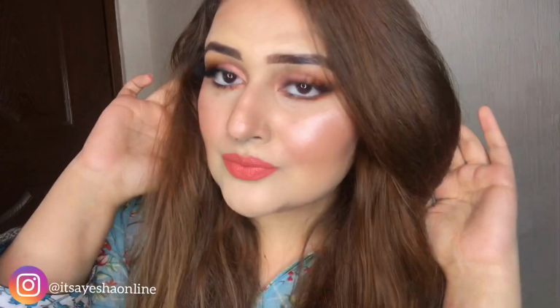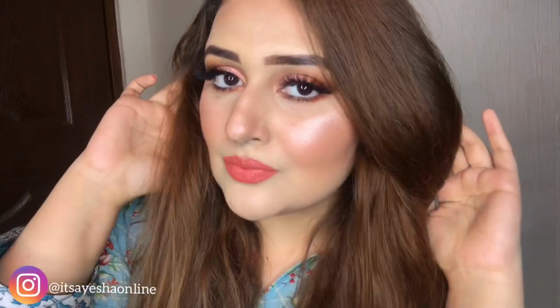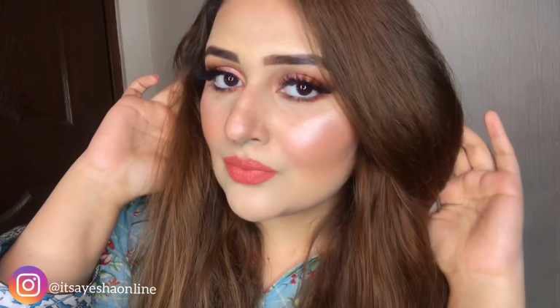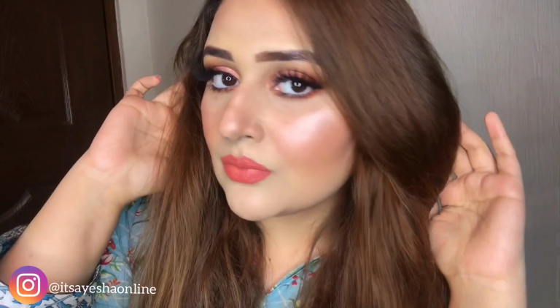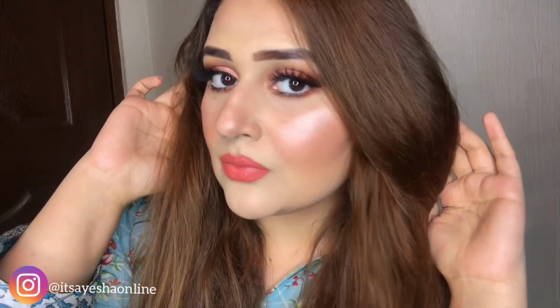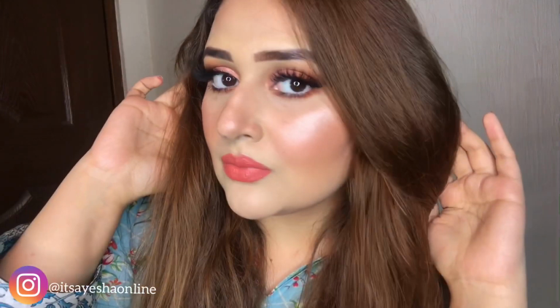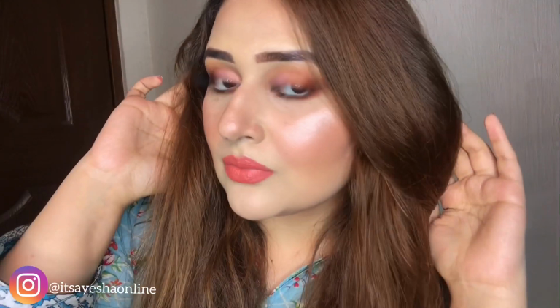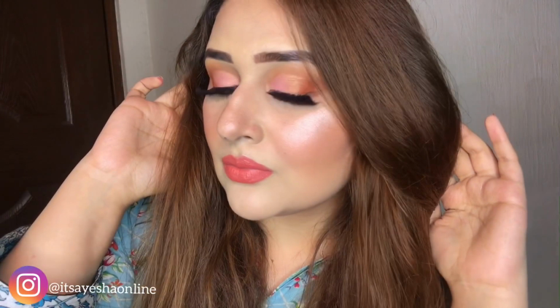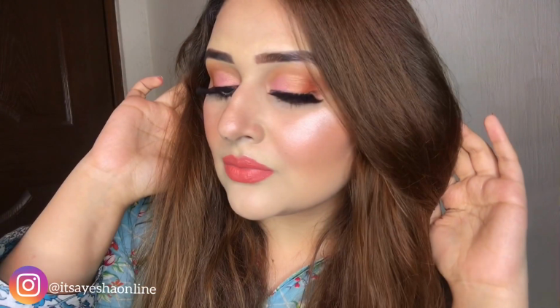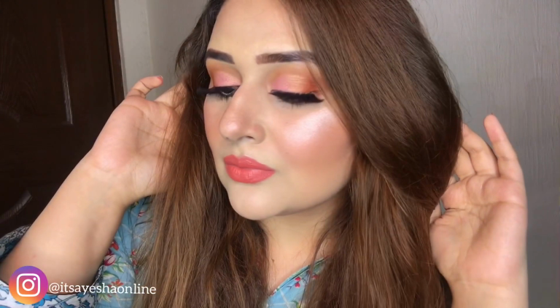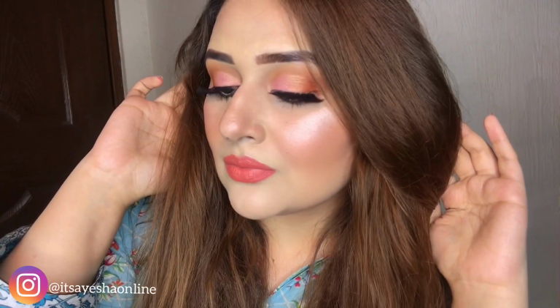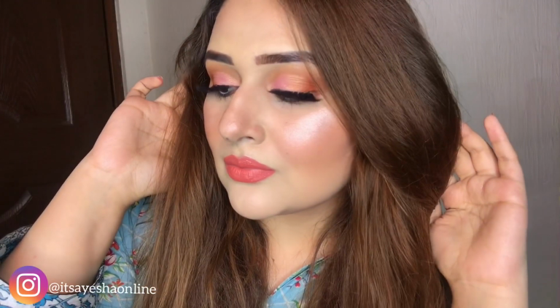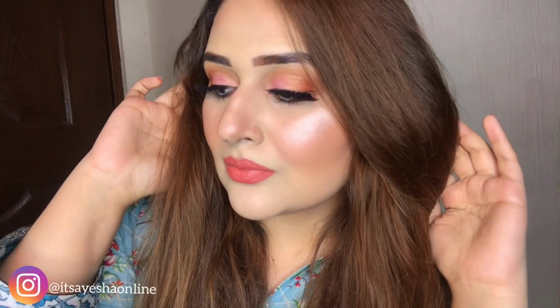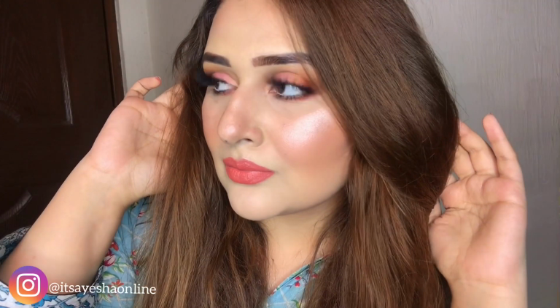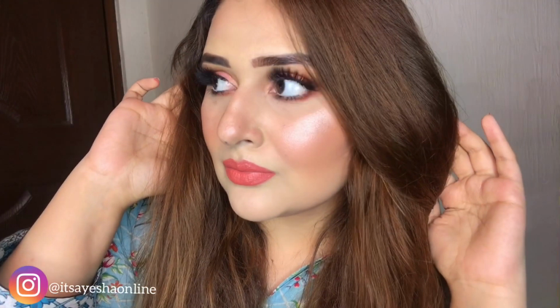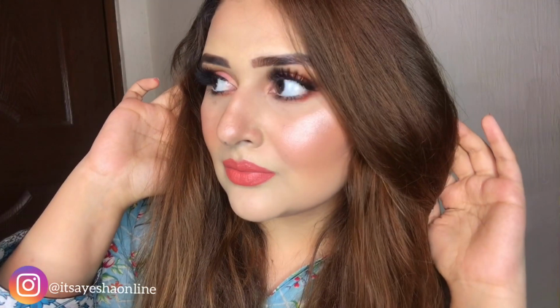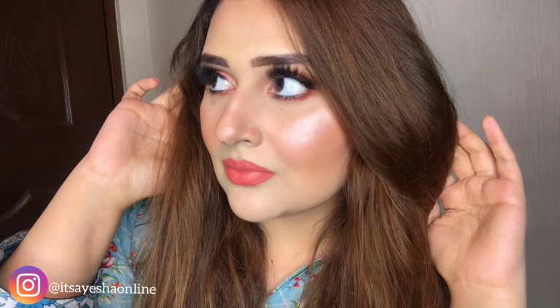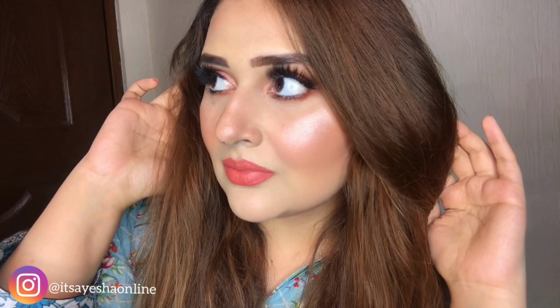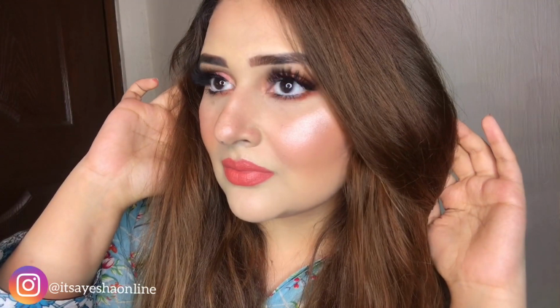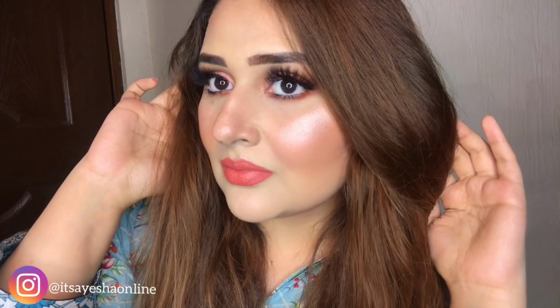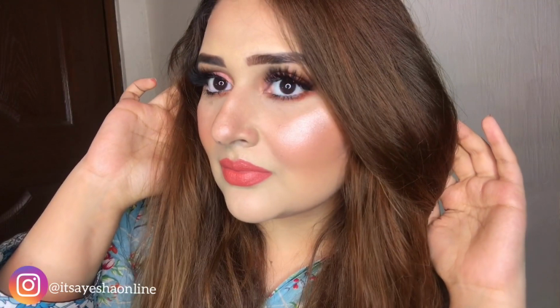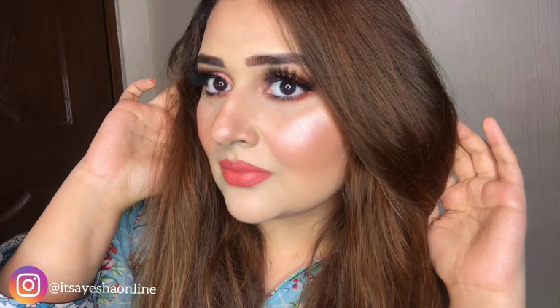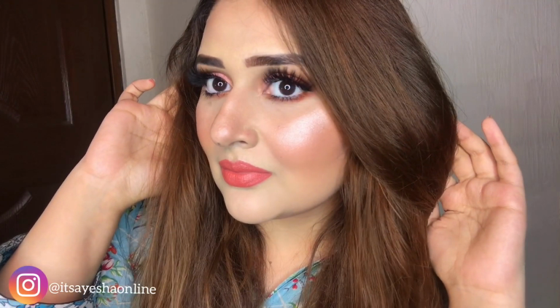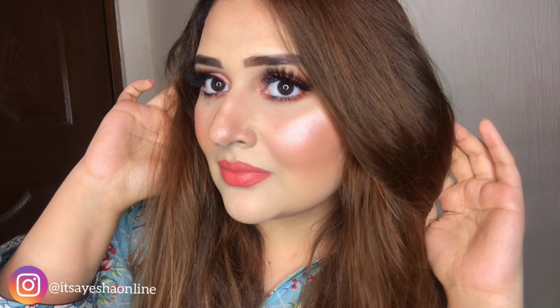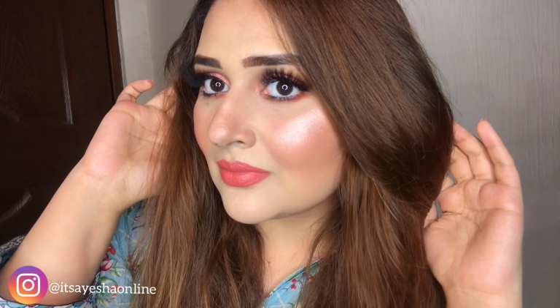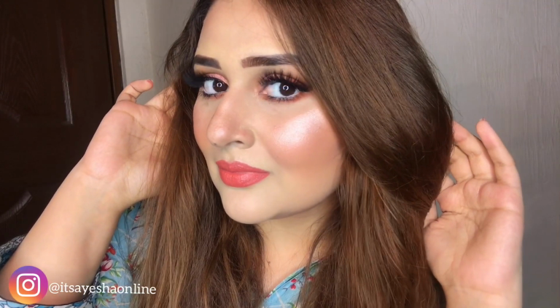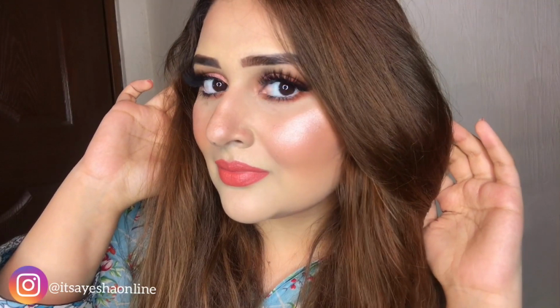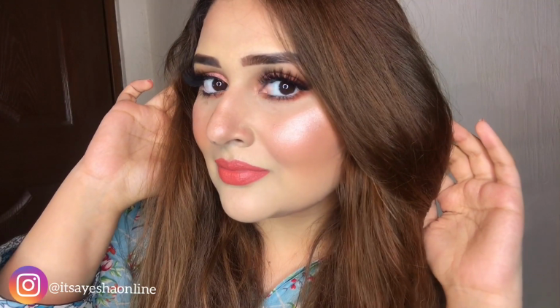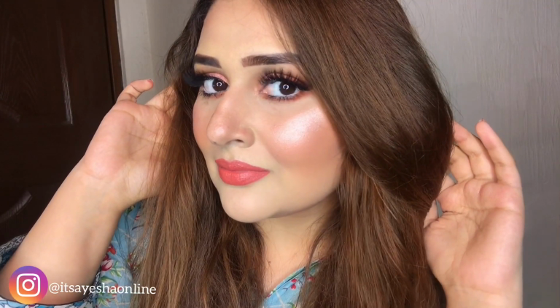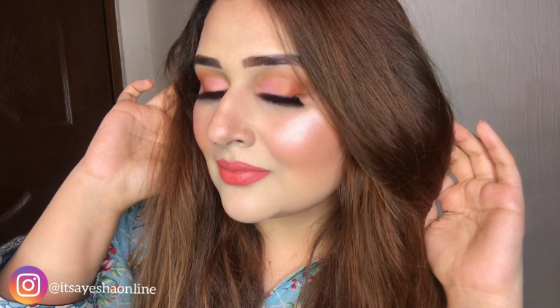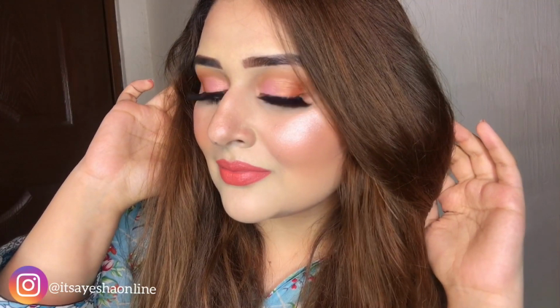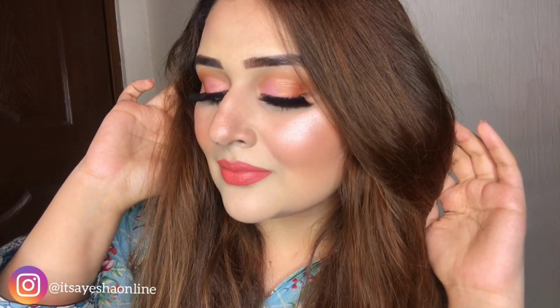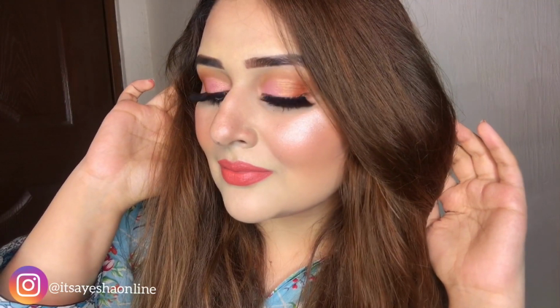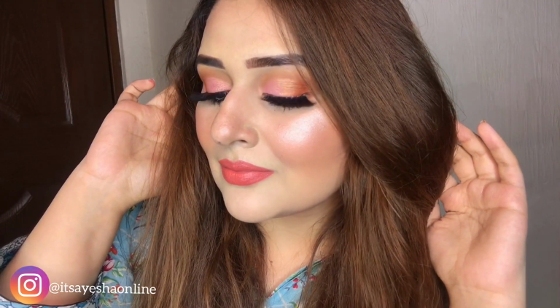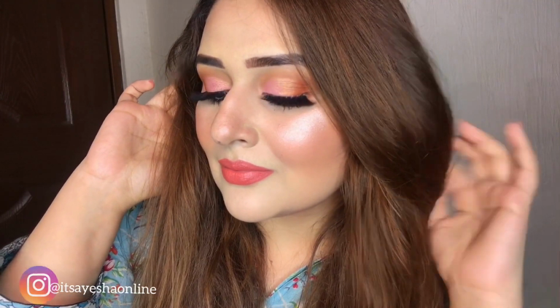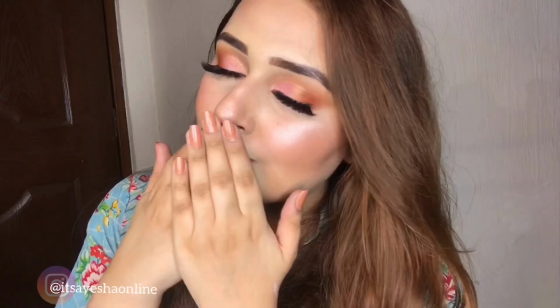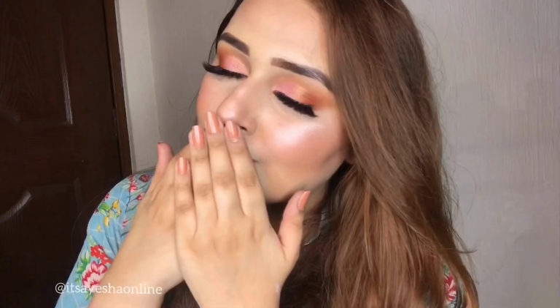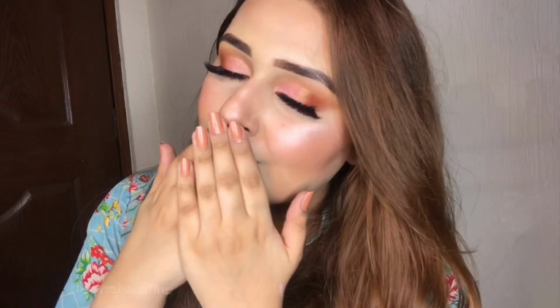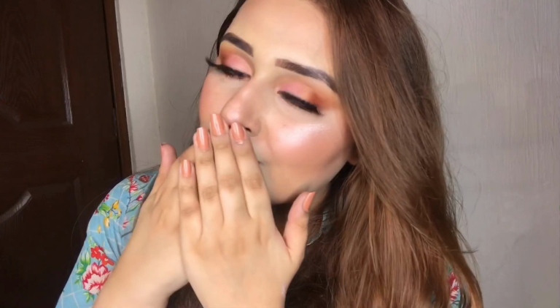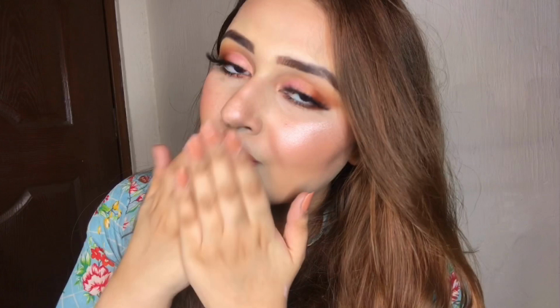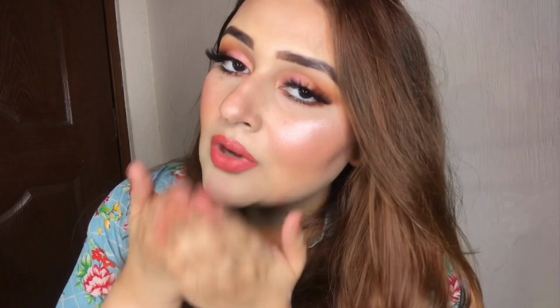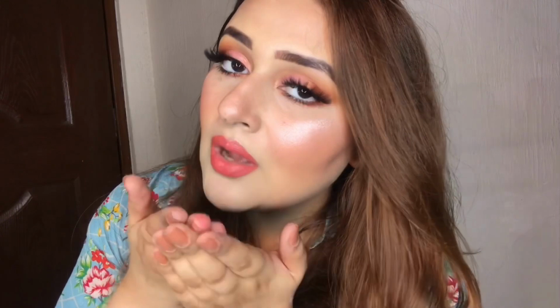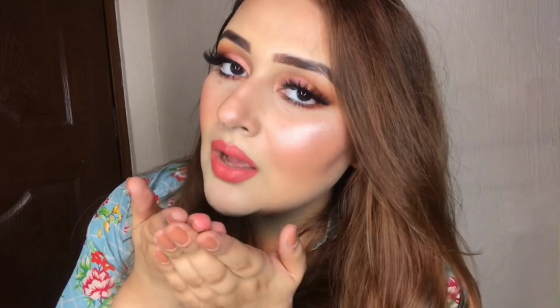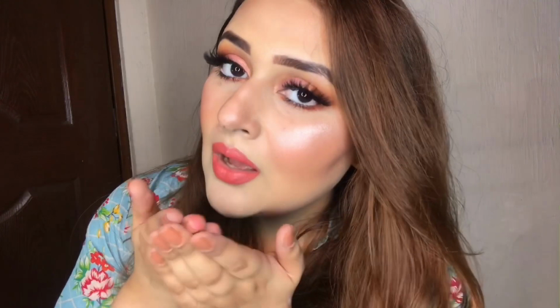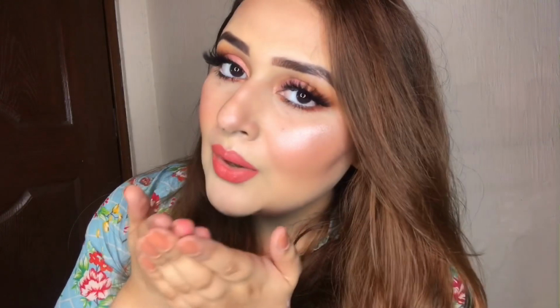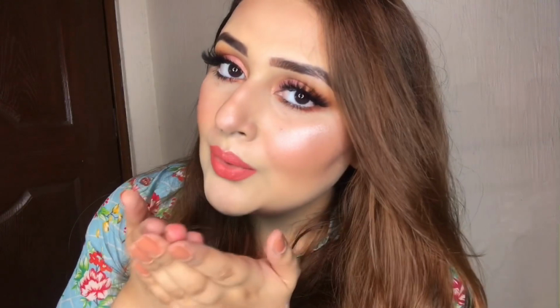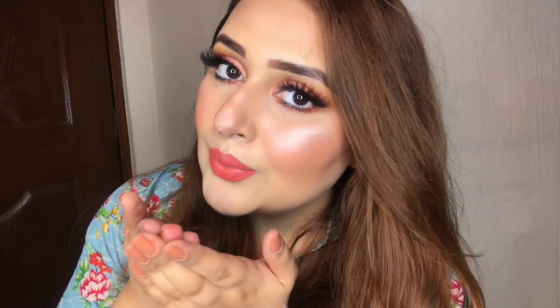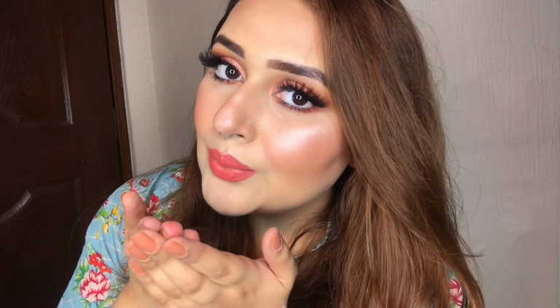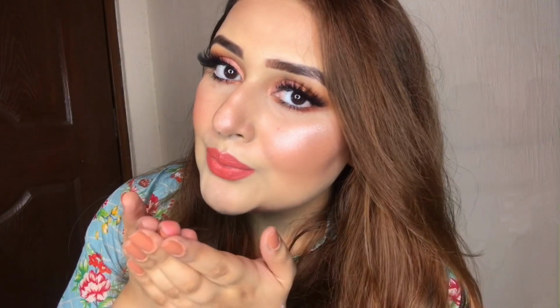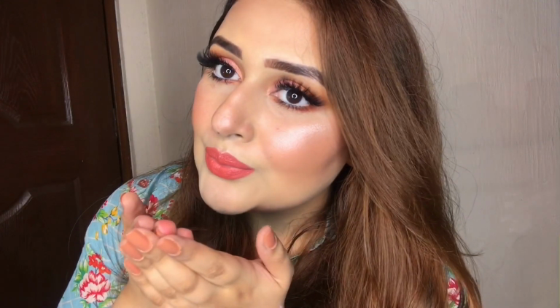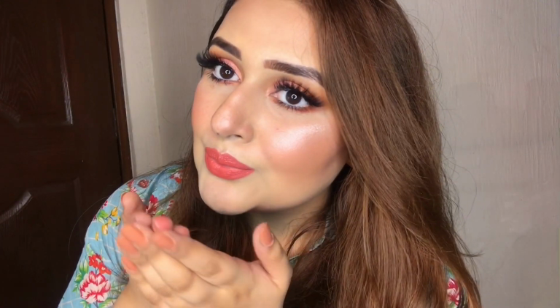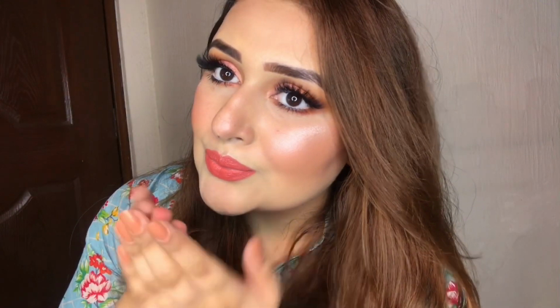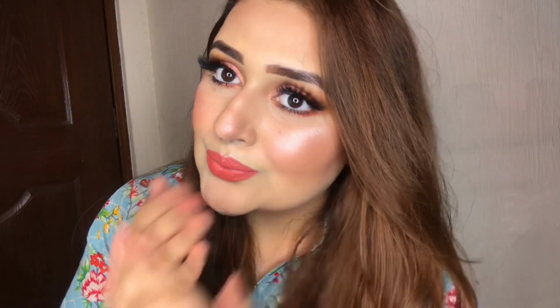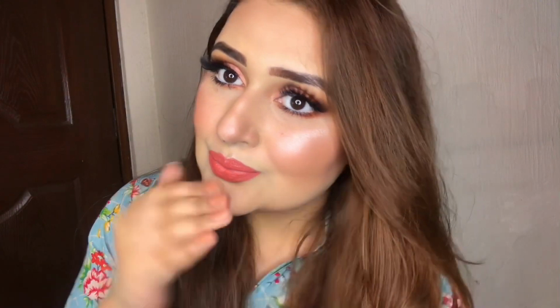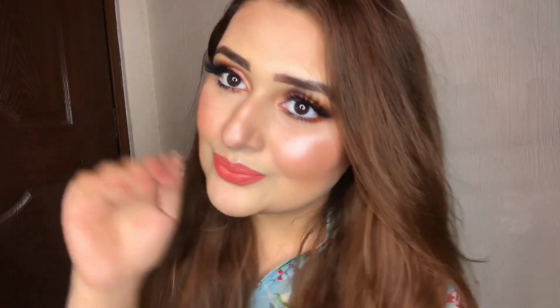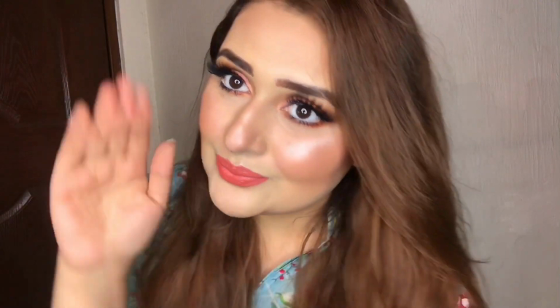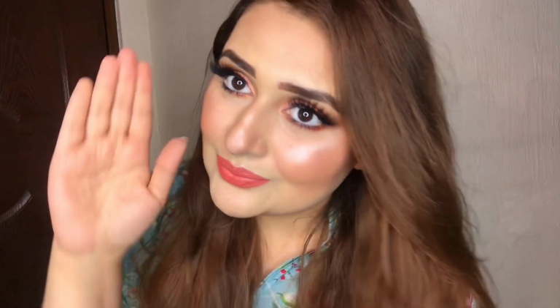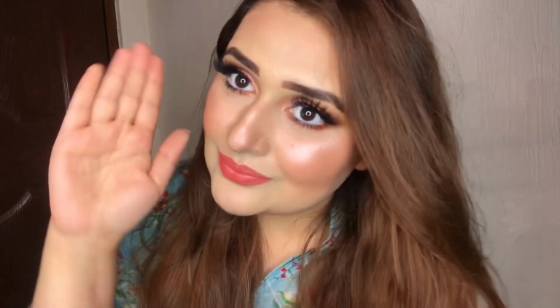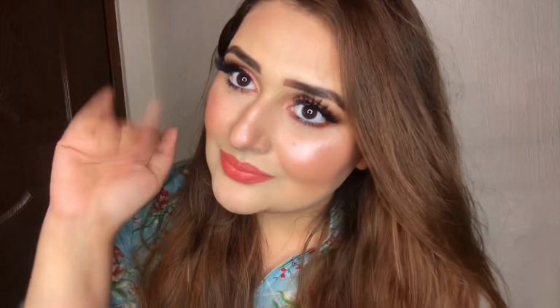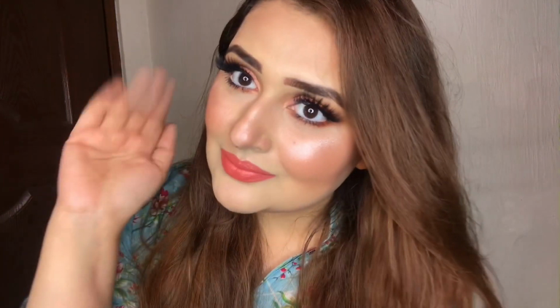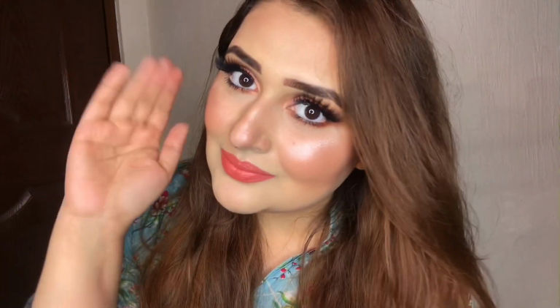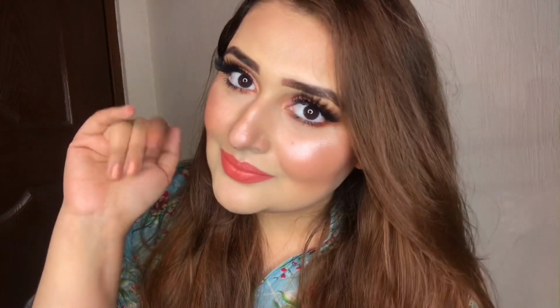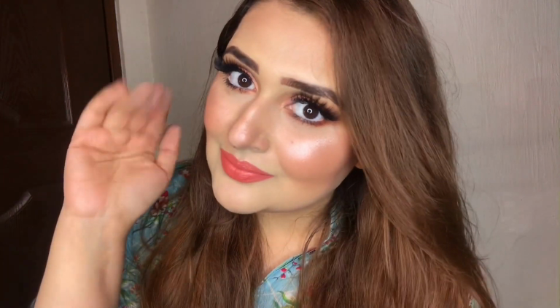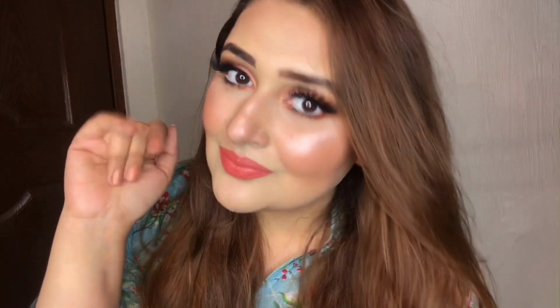So guys, this is the final look. I really hope you enjoyed it. Do leave your comments and like this video. See ya!